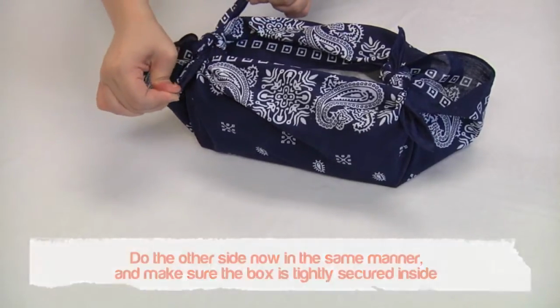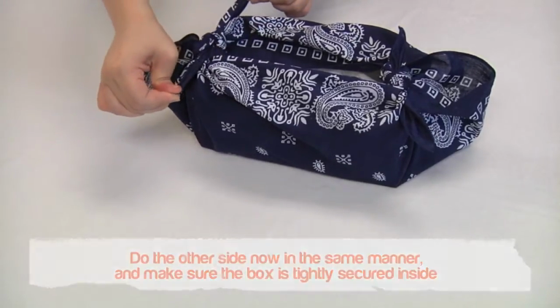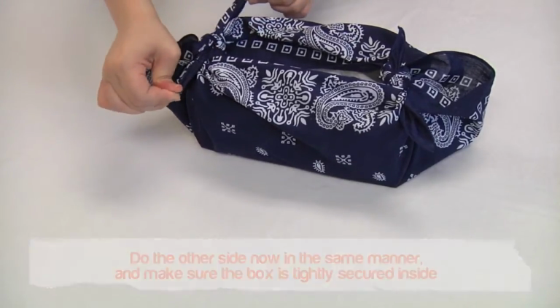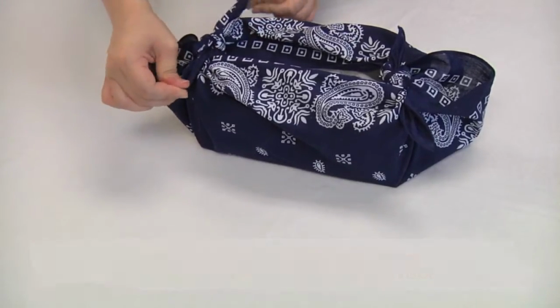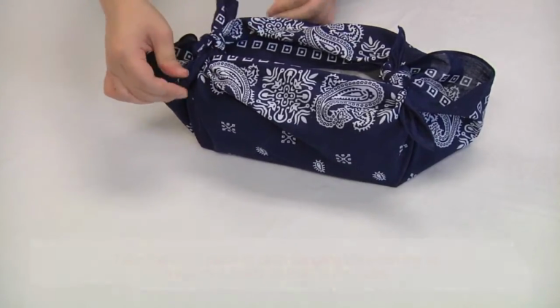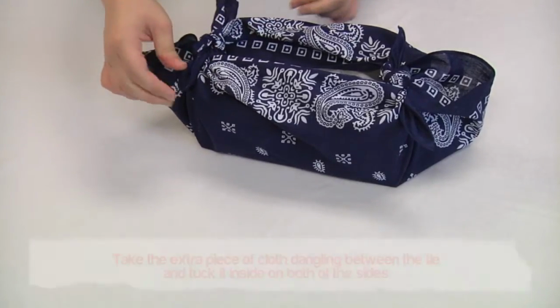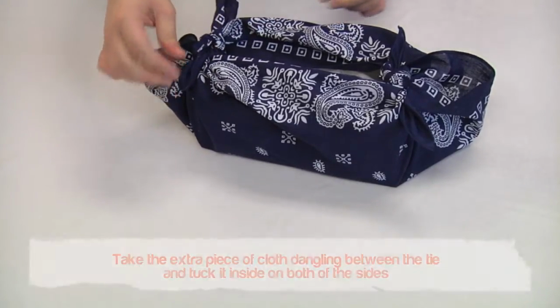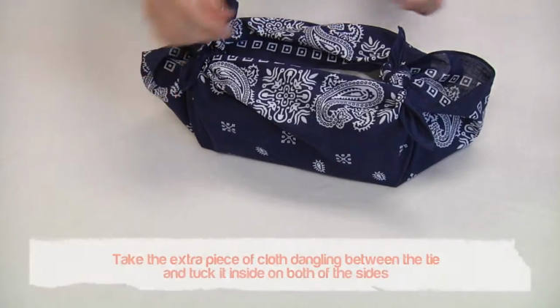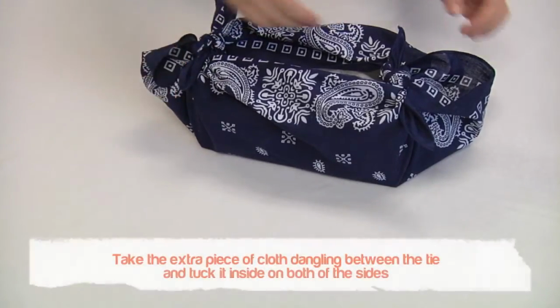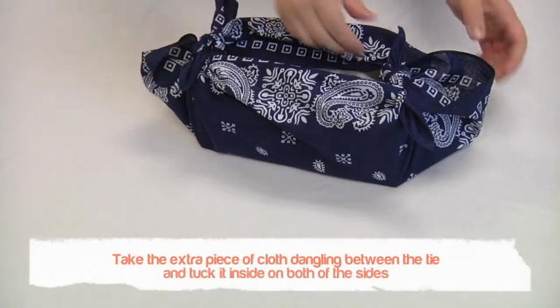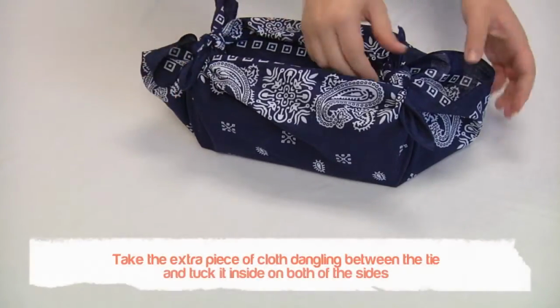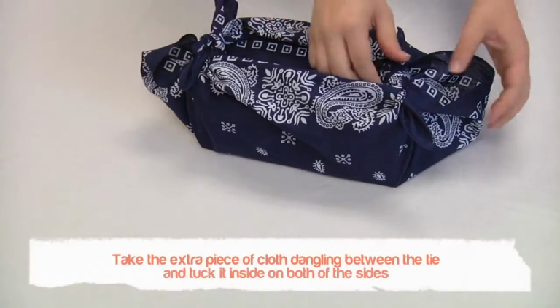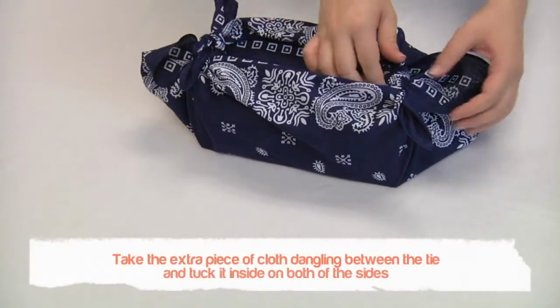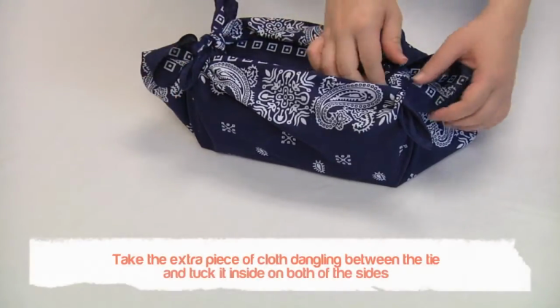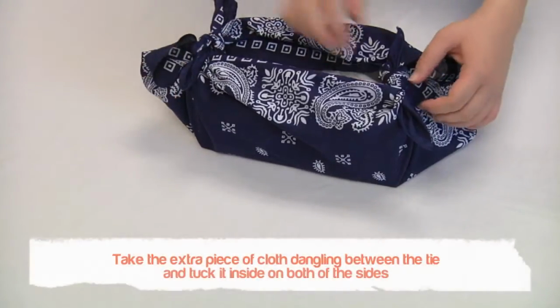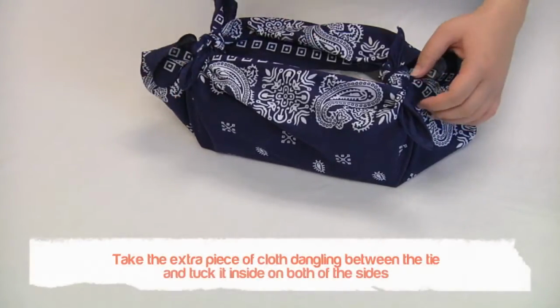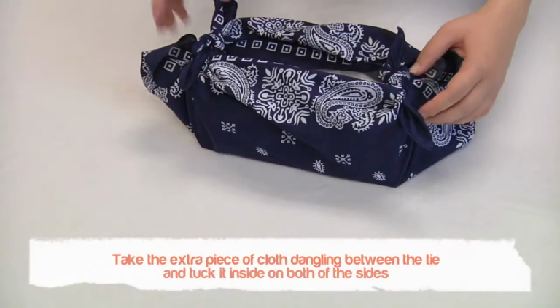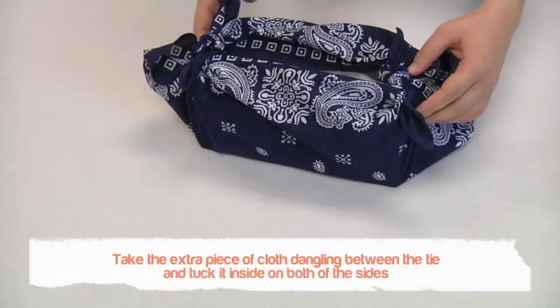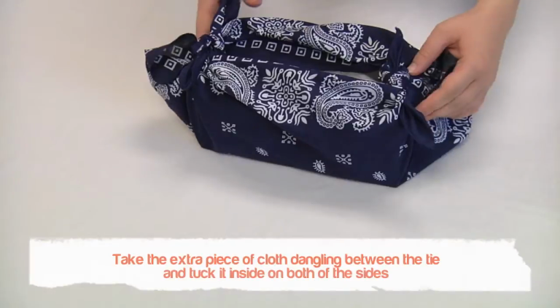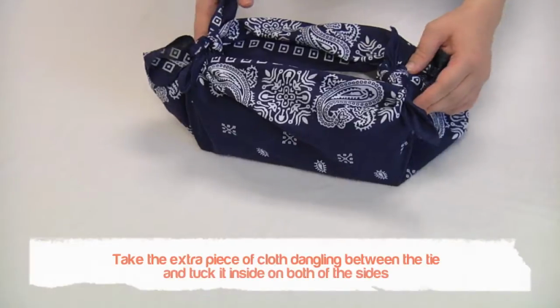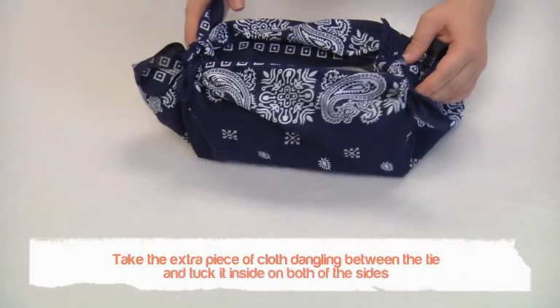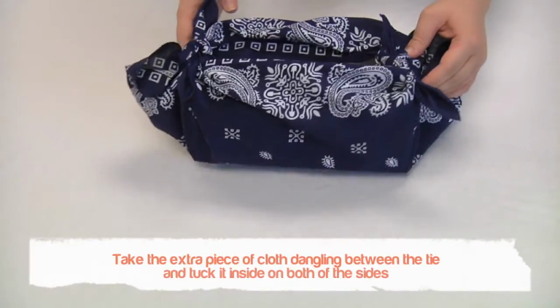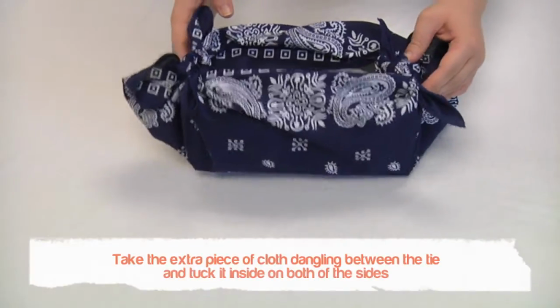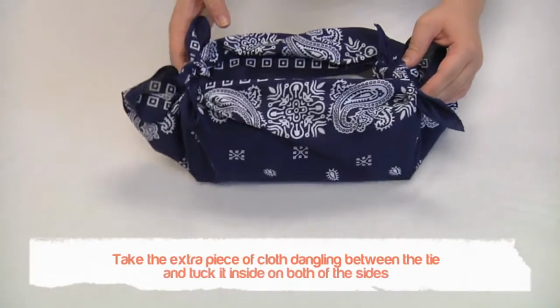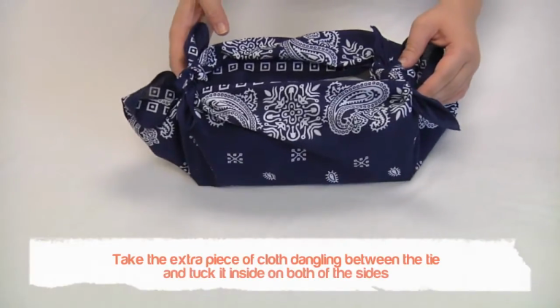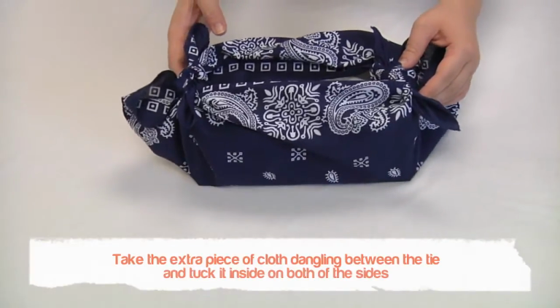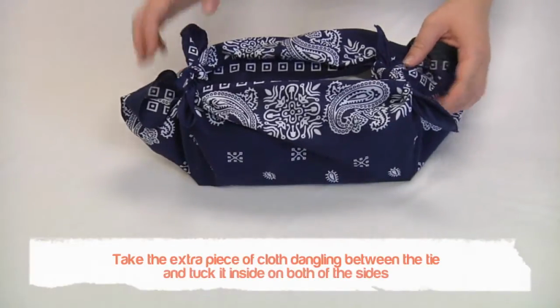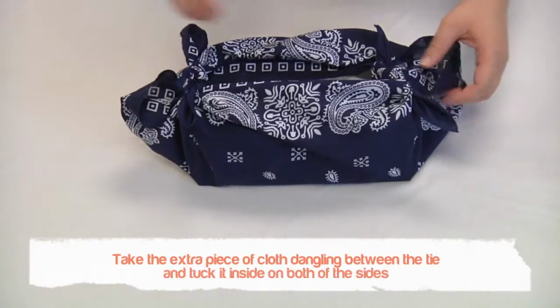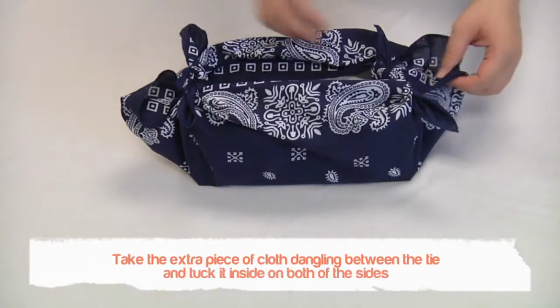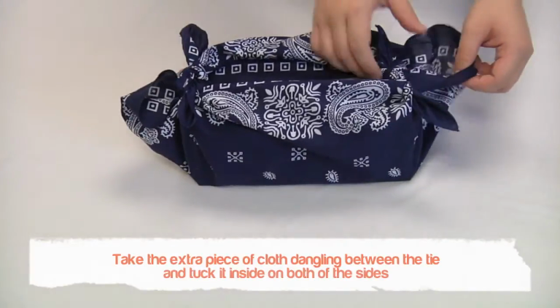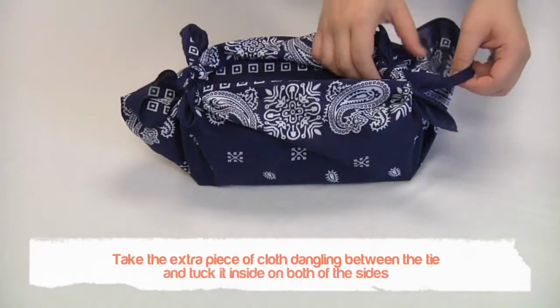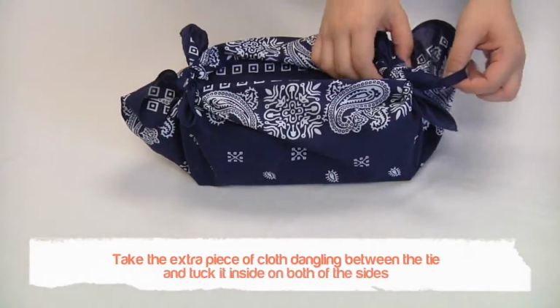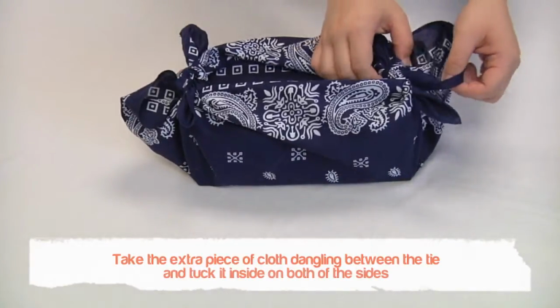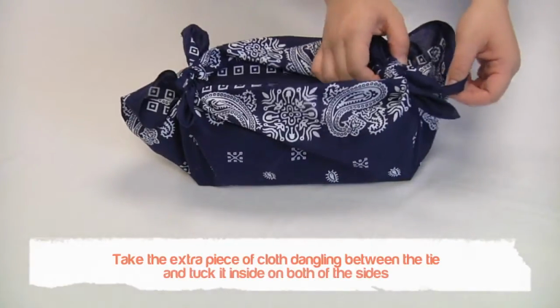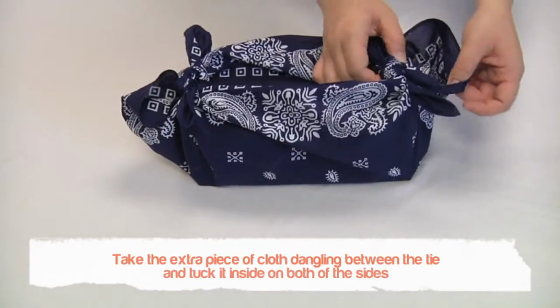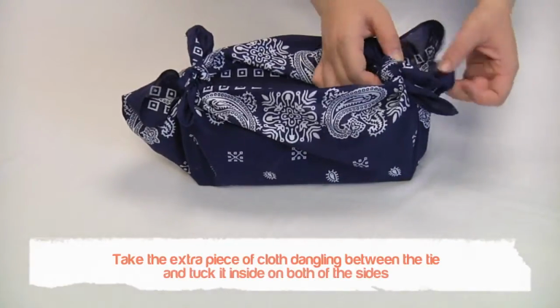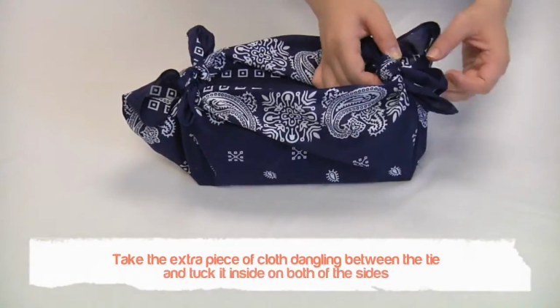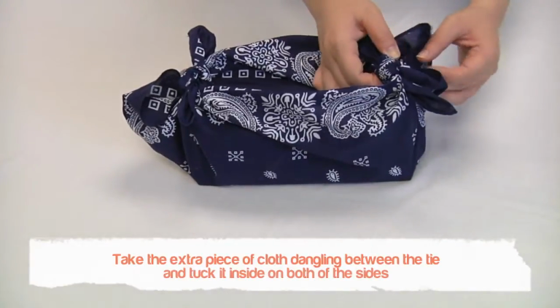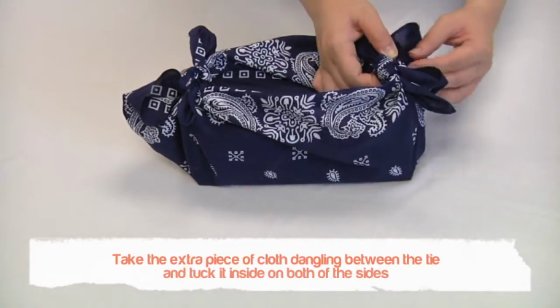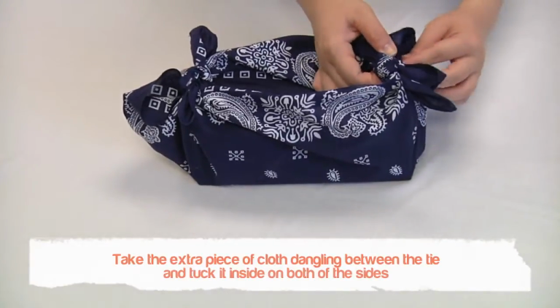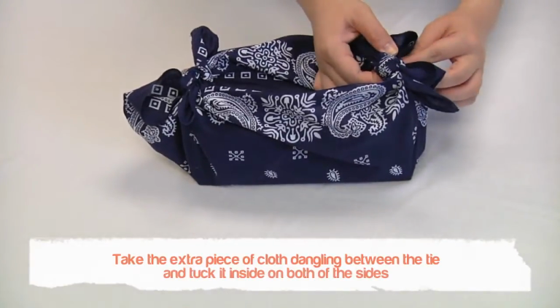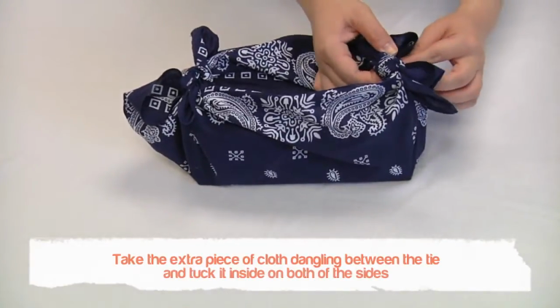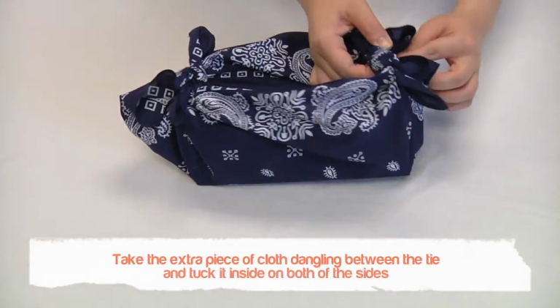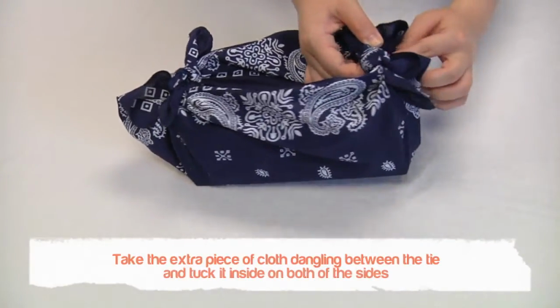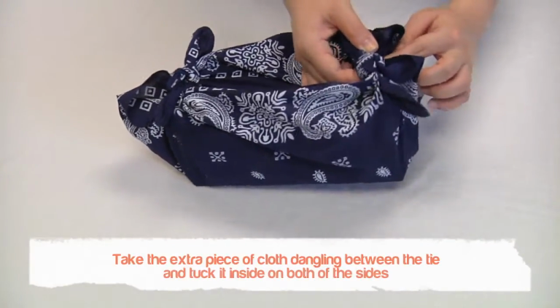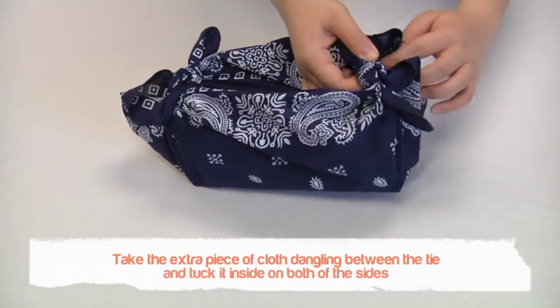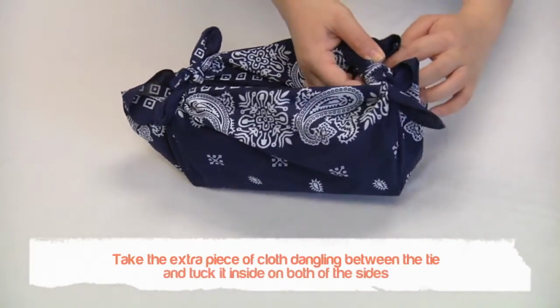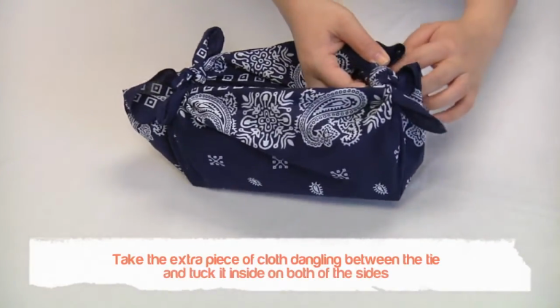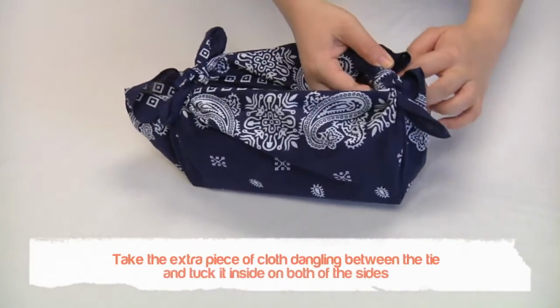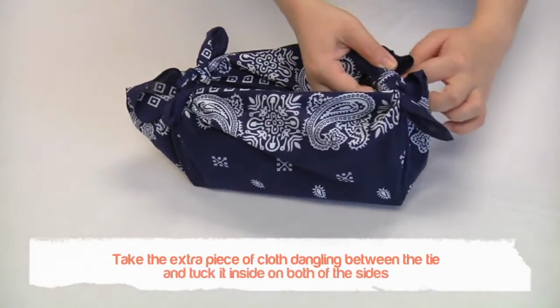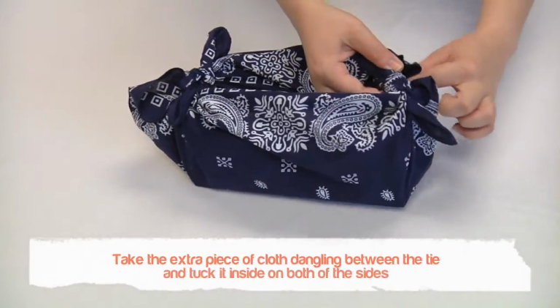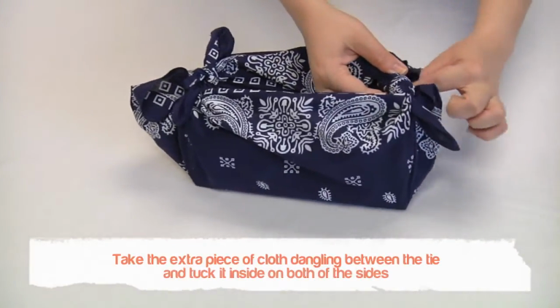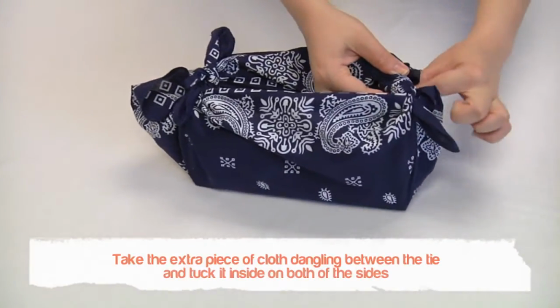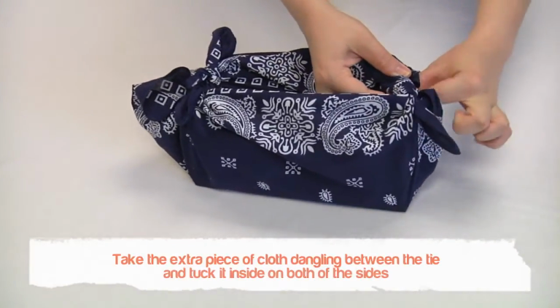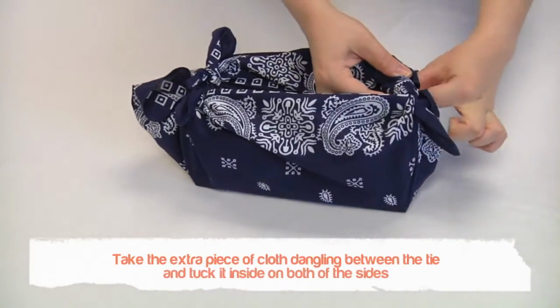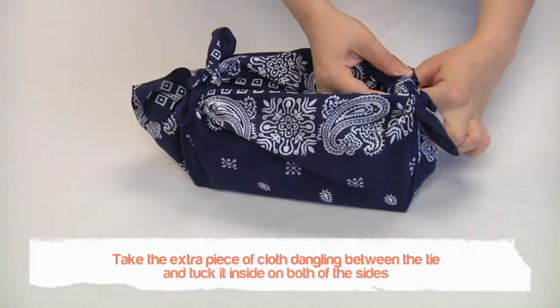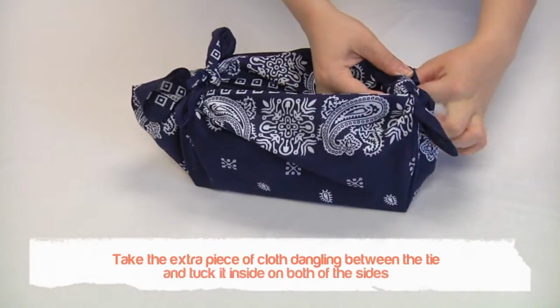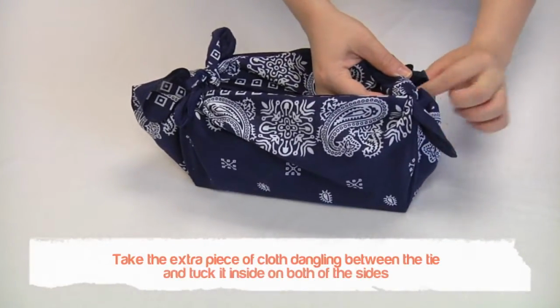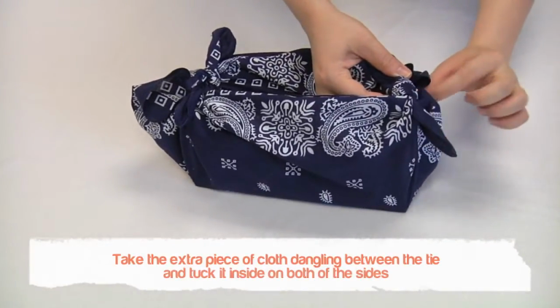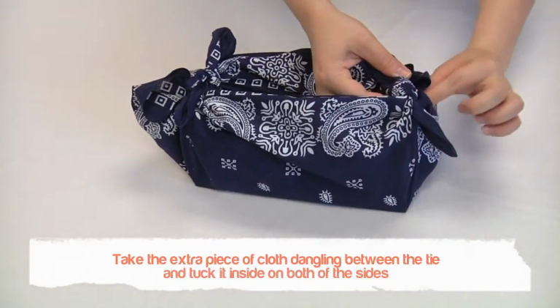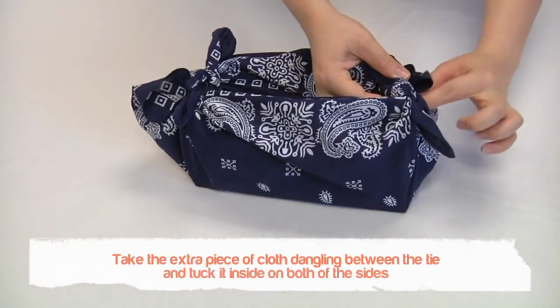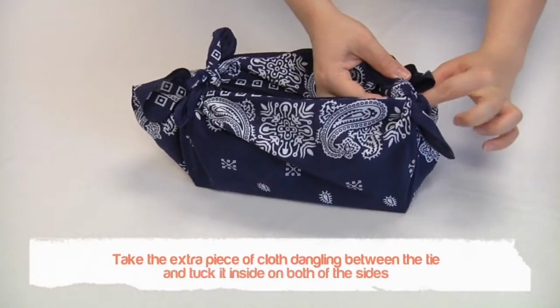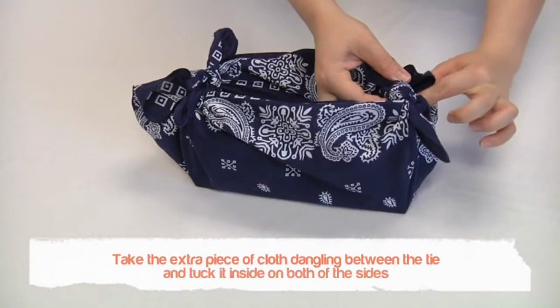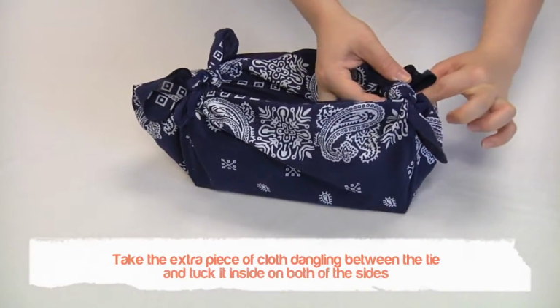Take the extra piece of cloth that is dangling between the tie and tuck that piece under the tie you made on both sides.